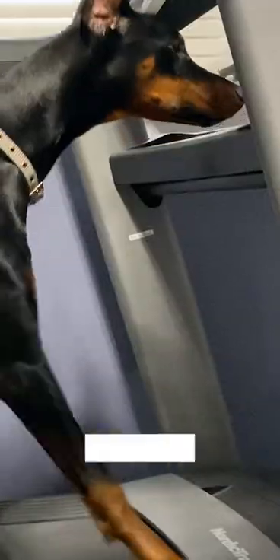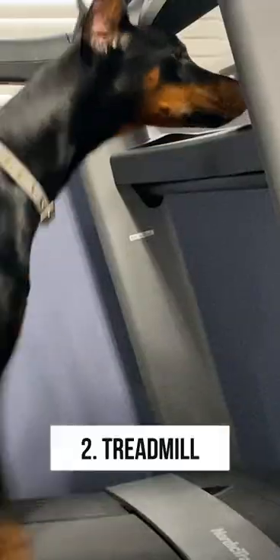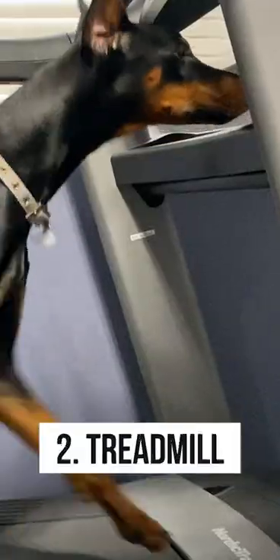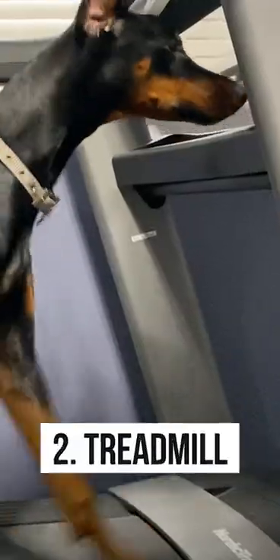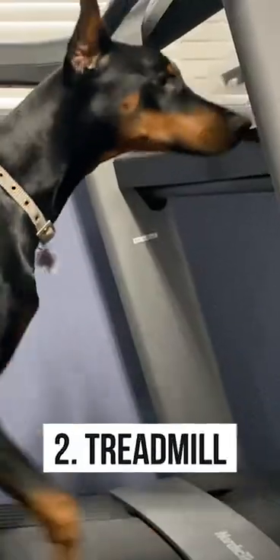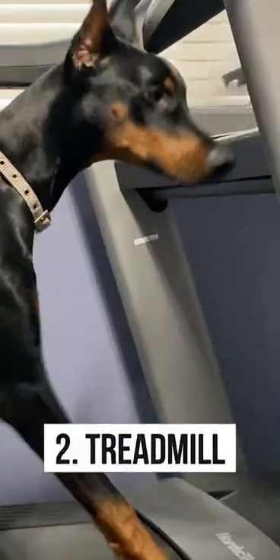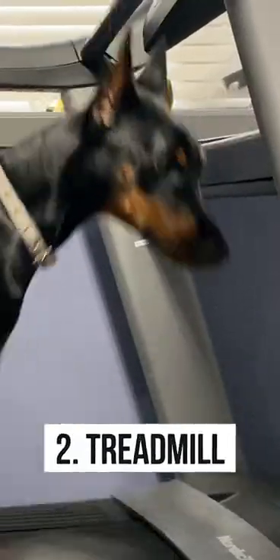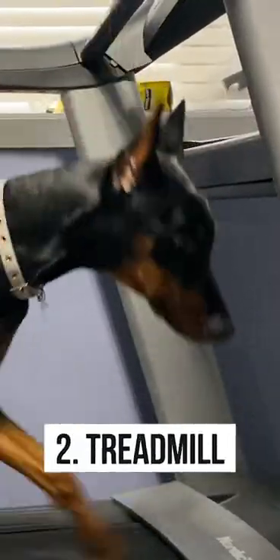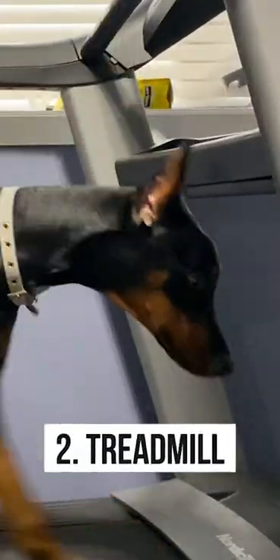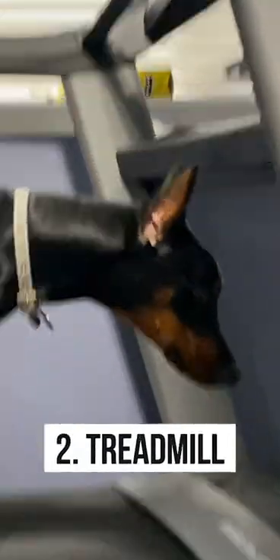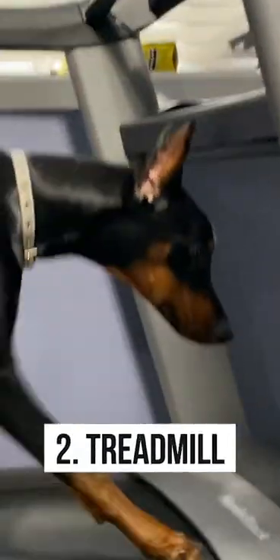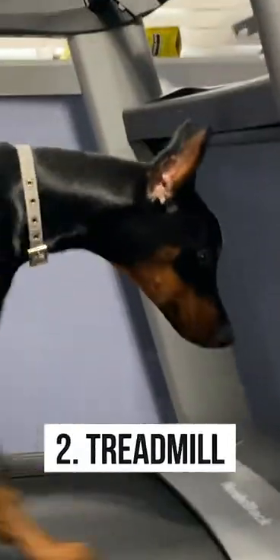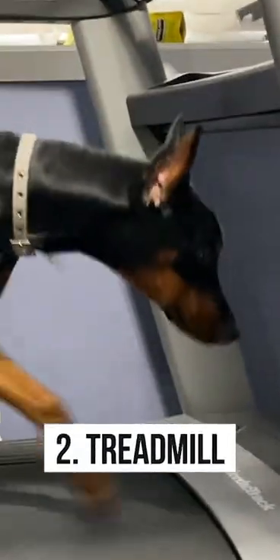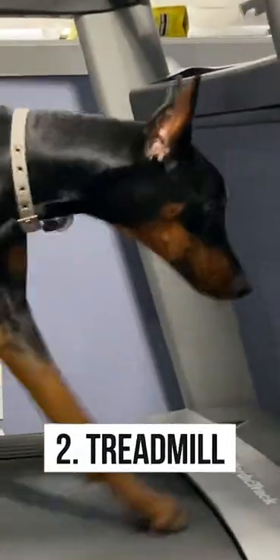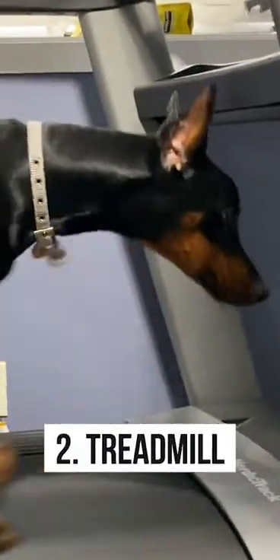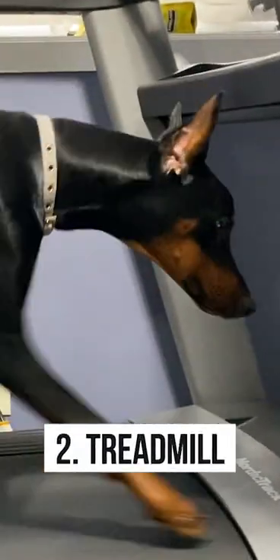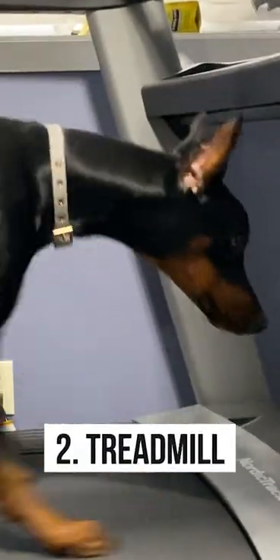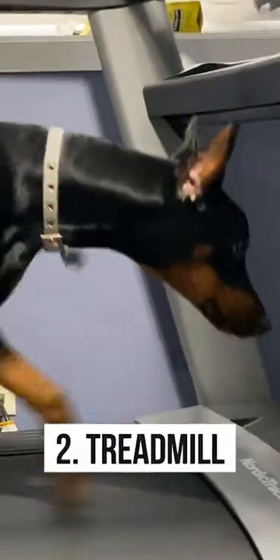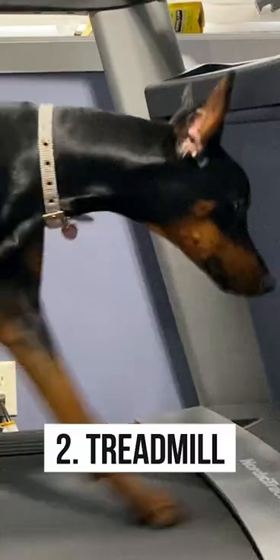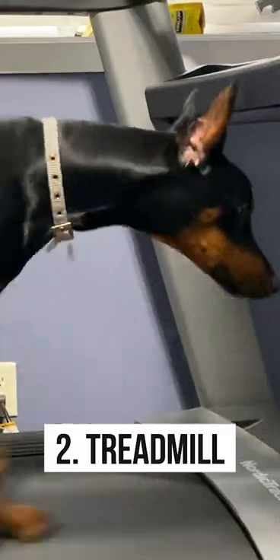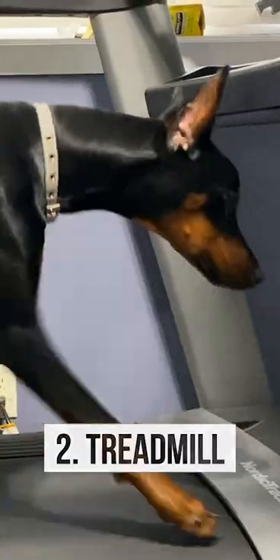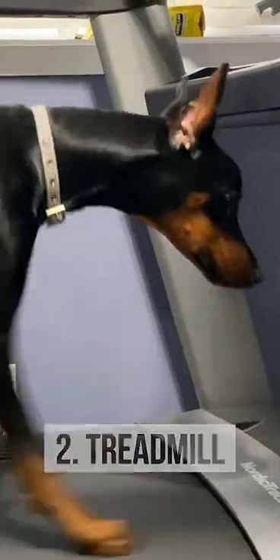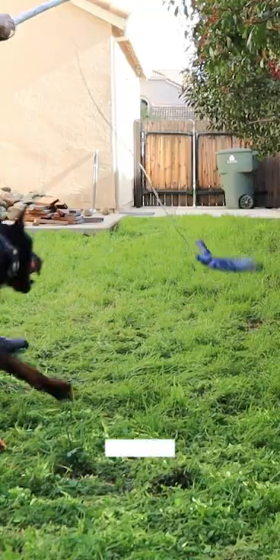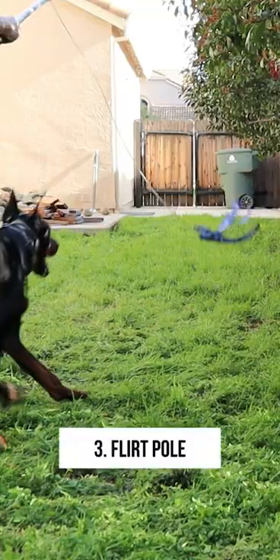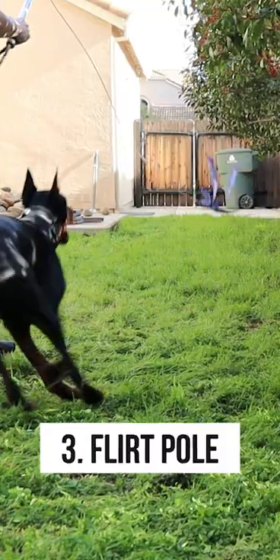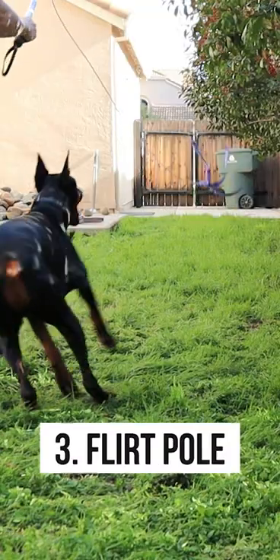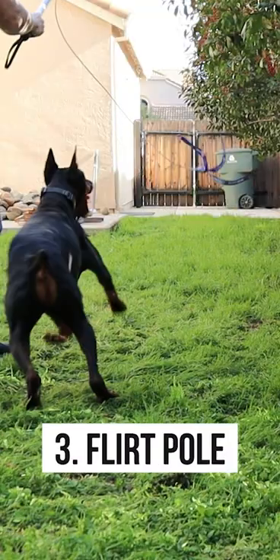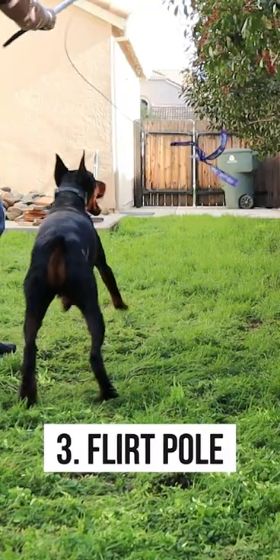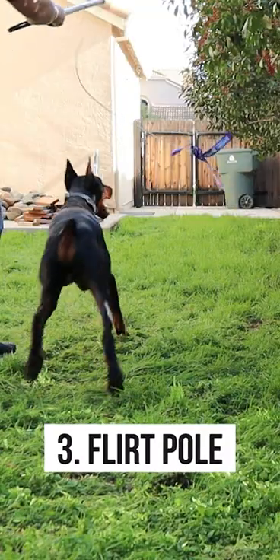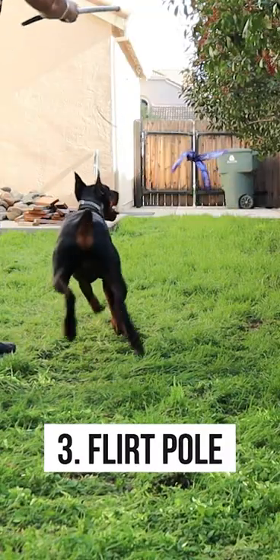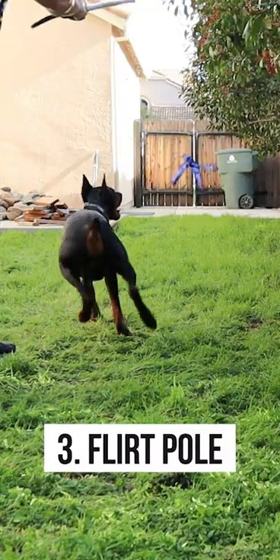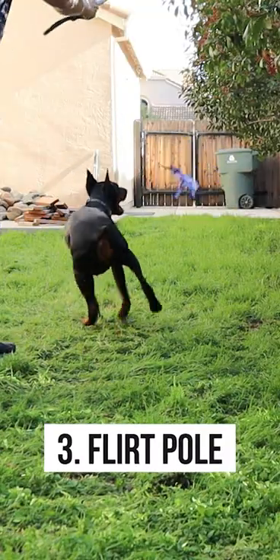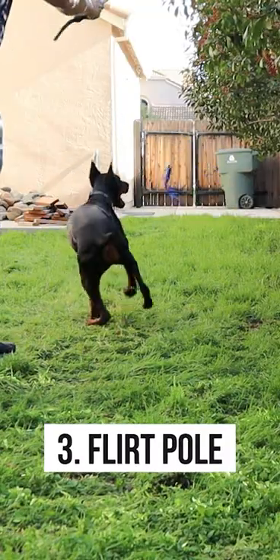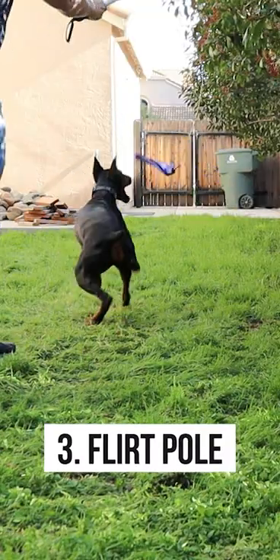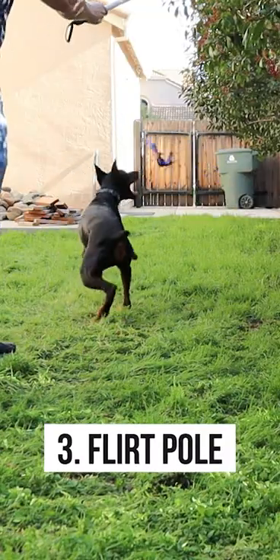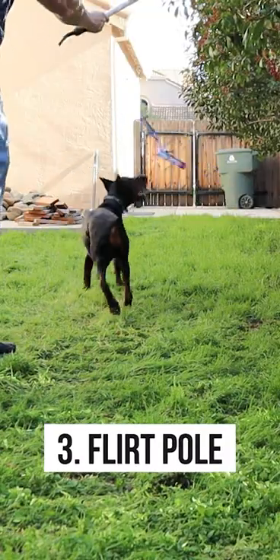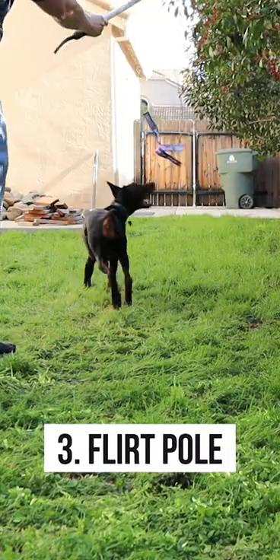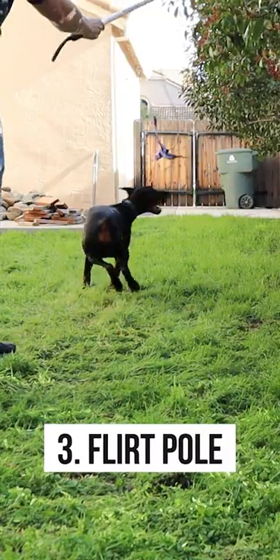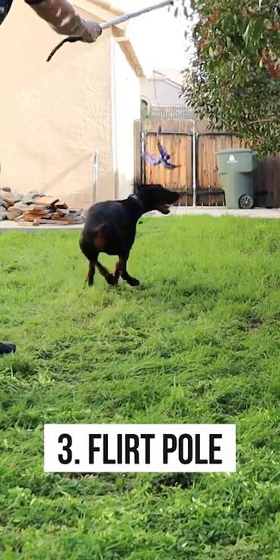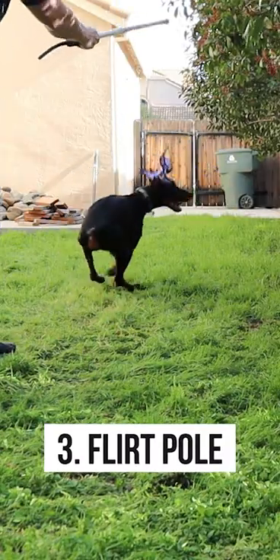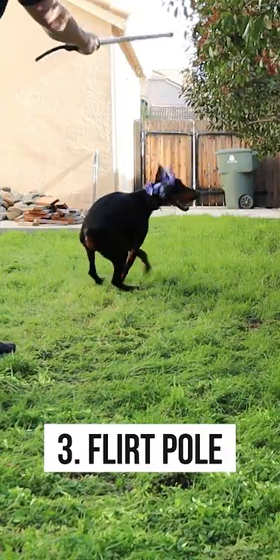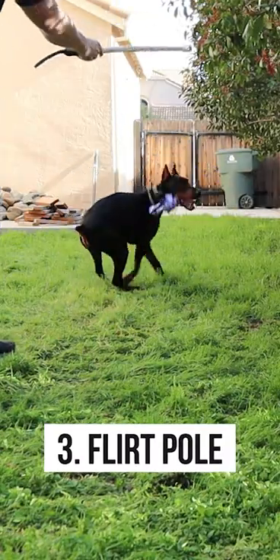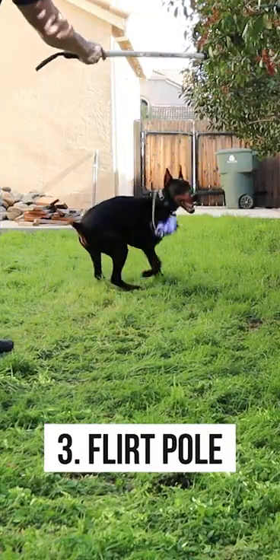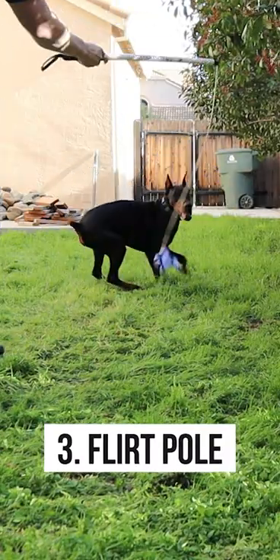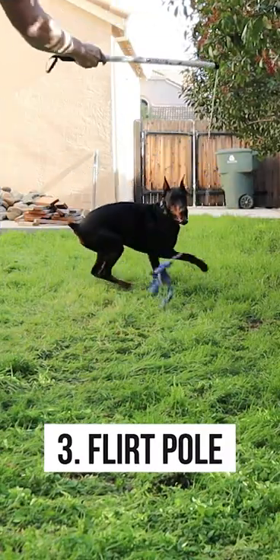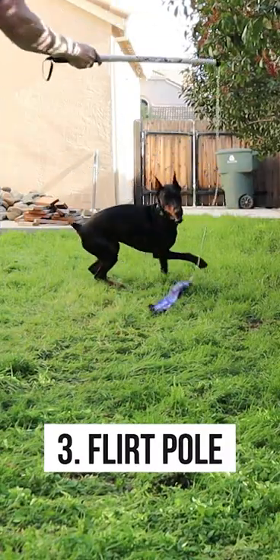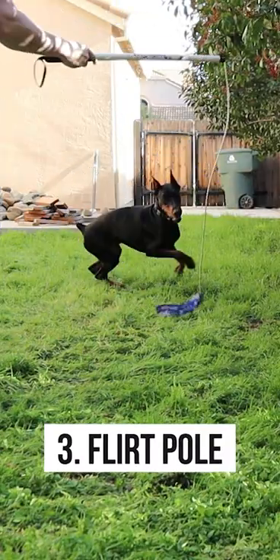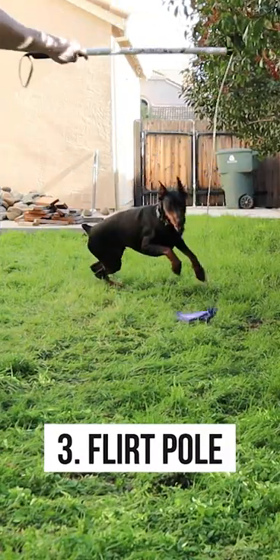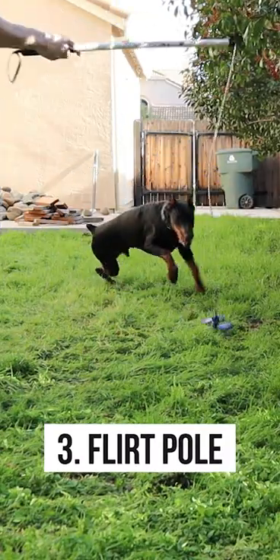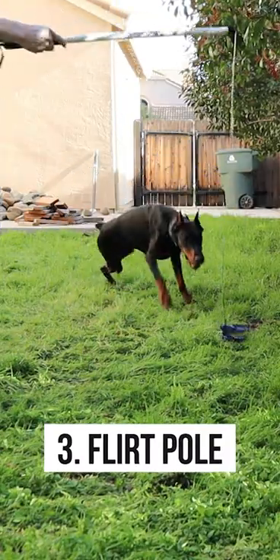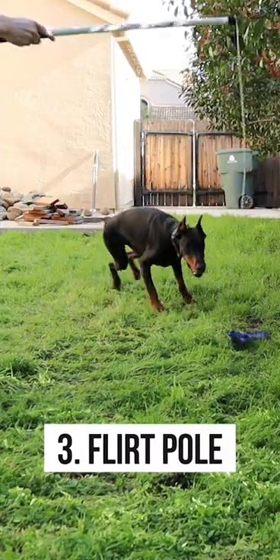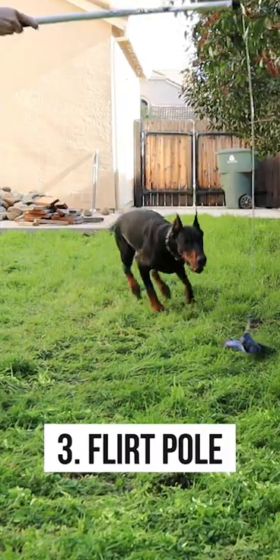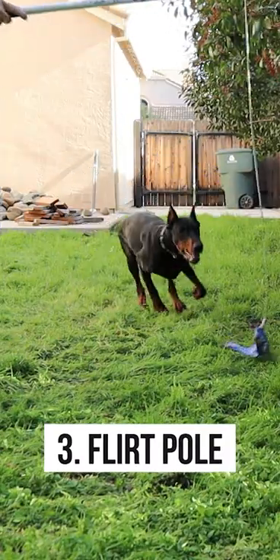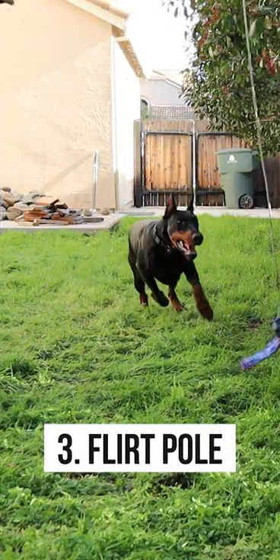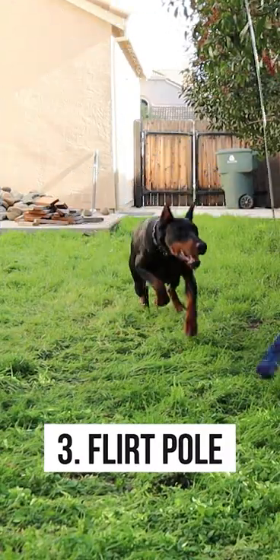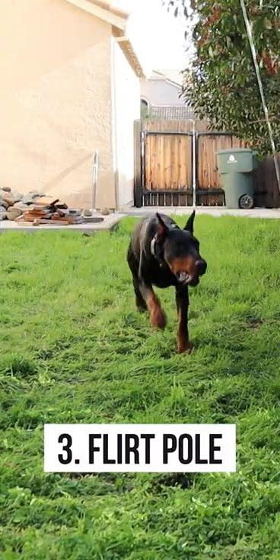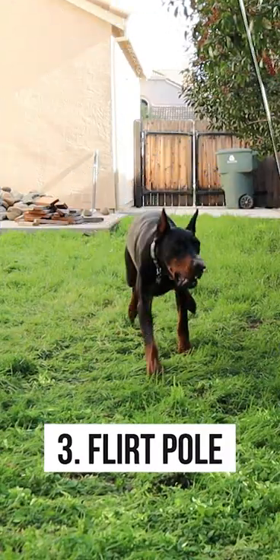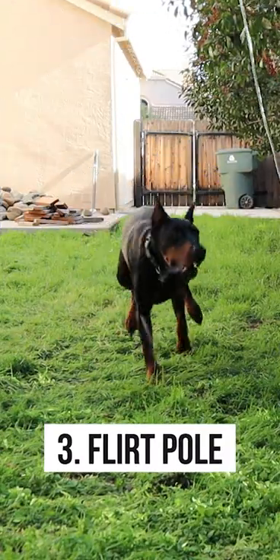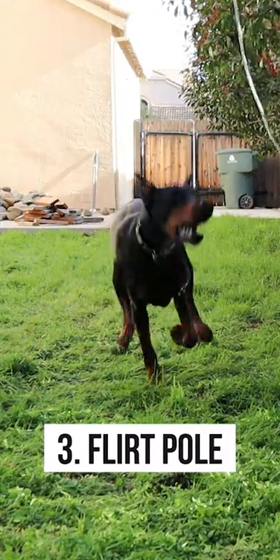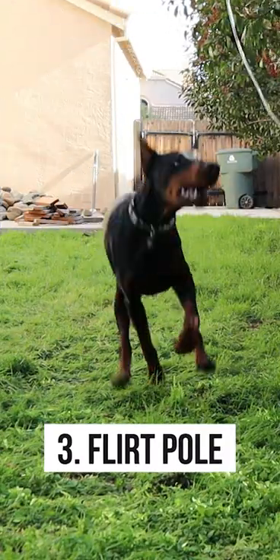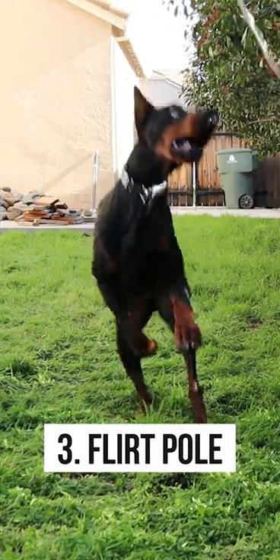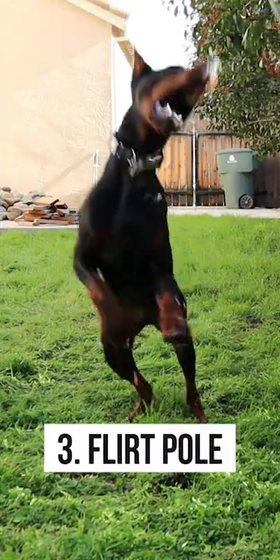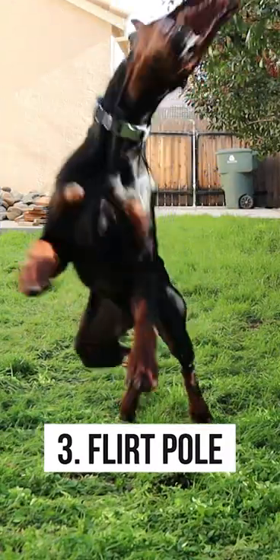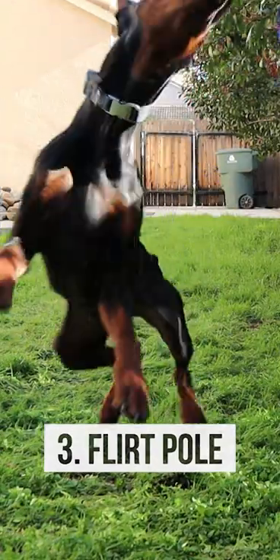Use a treadmill — this is a favorite one for rainy days. You can also use a flirt pole, like a giant cat toy for dogs. My Doberman always loves this.